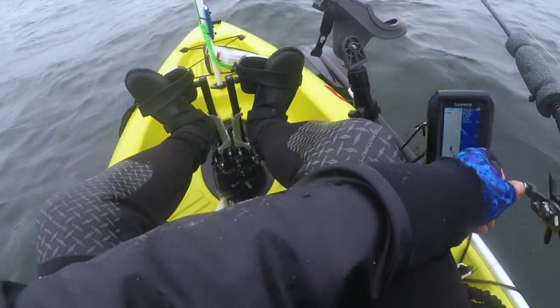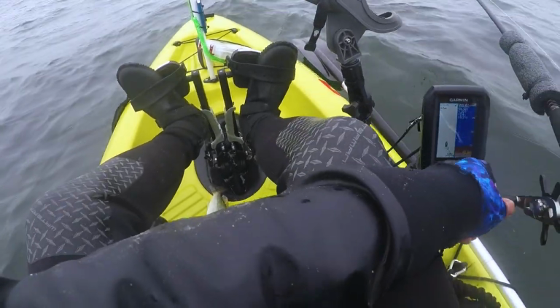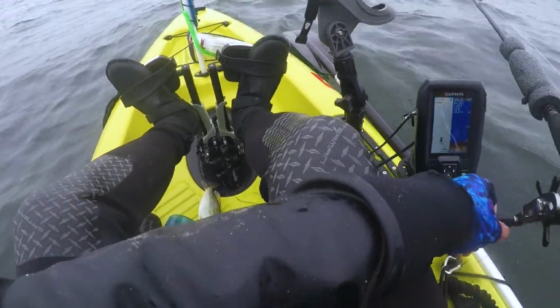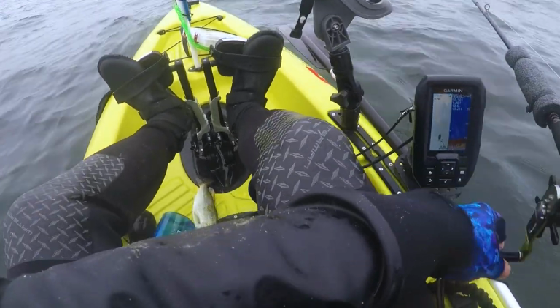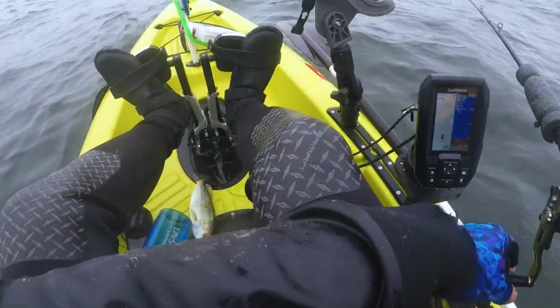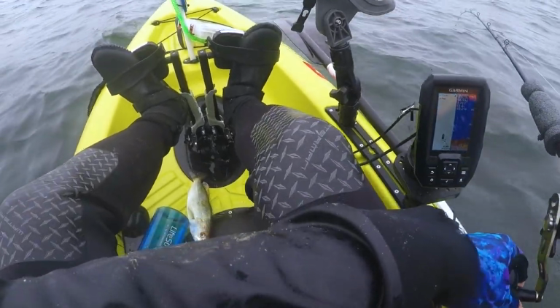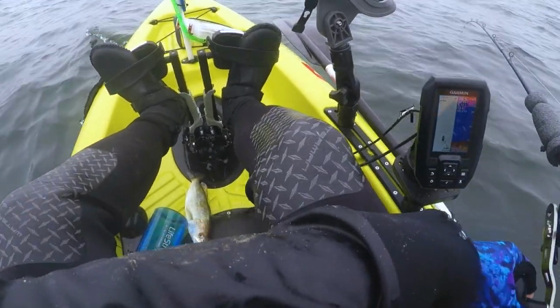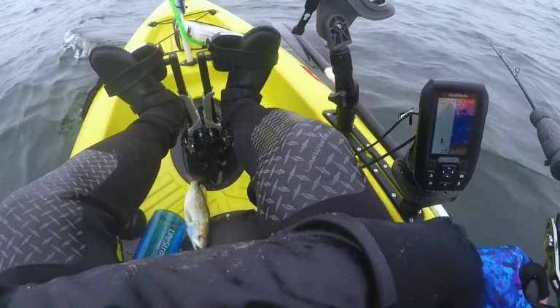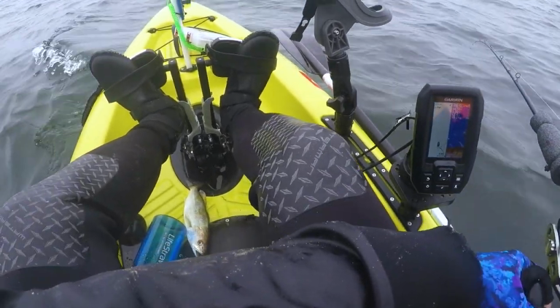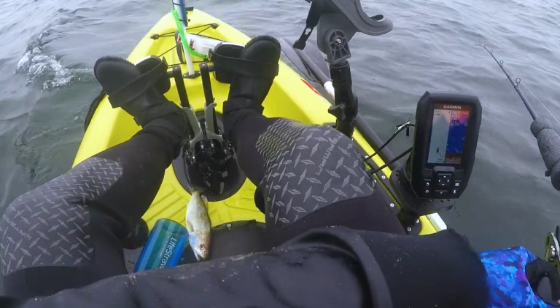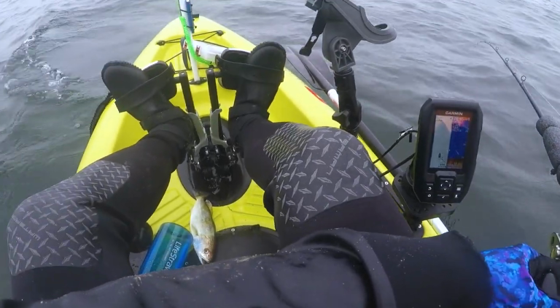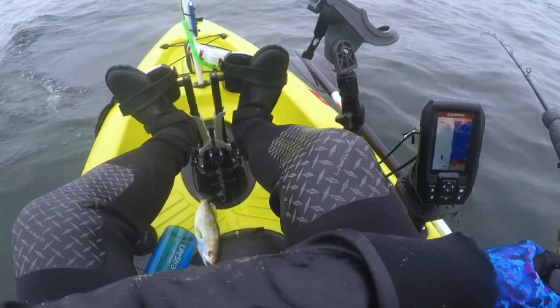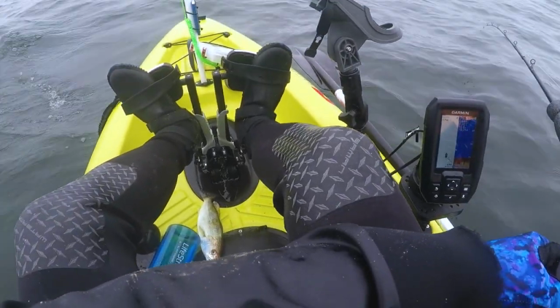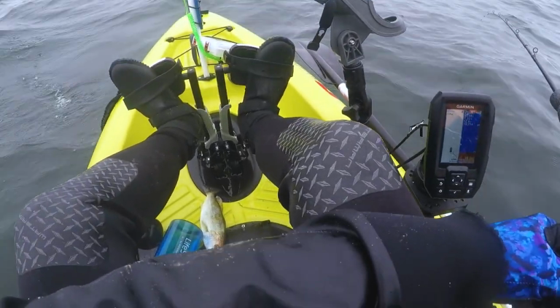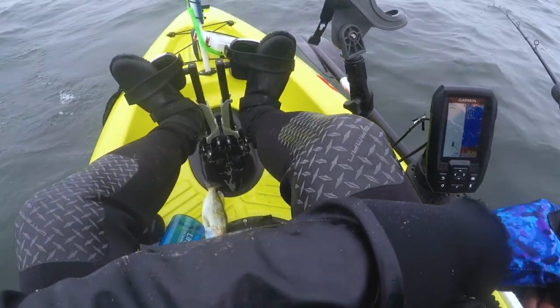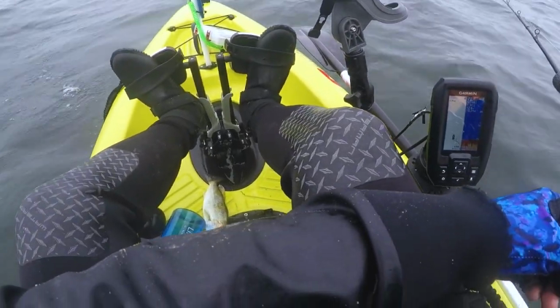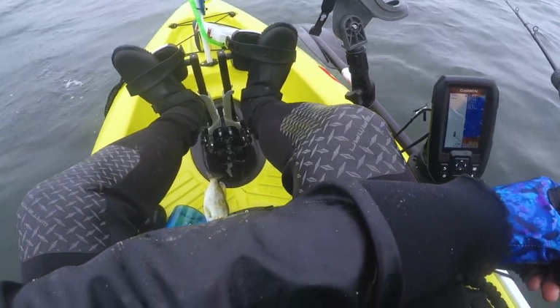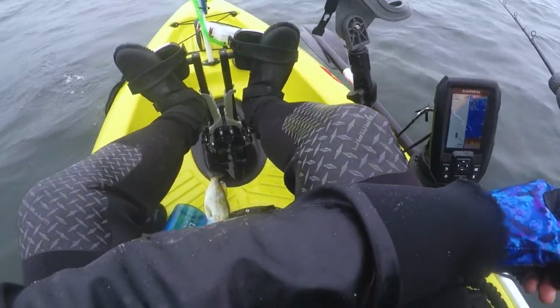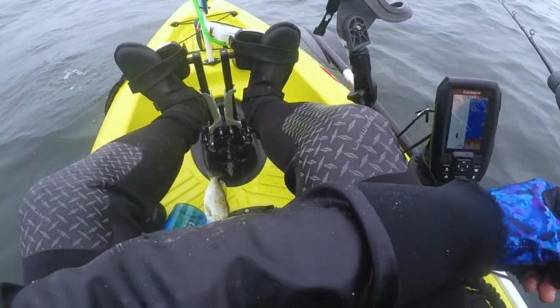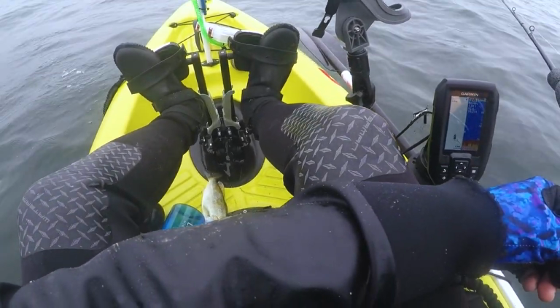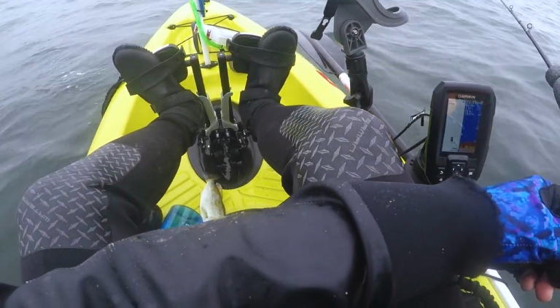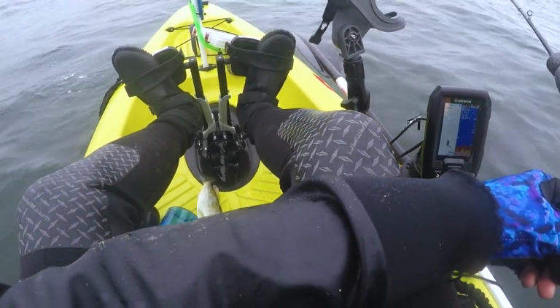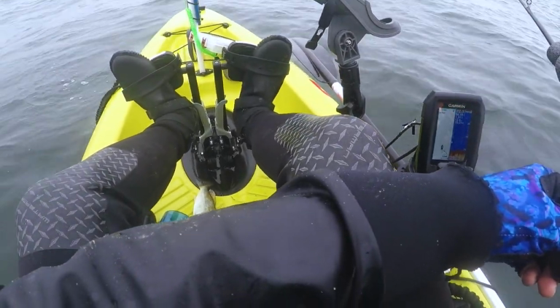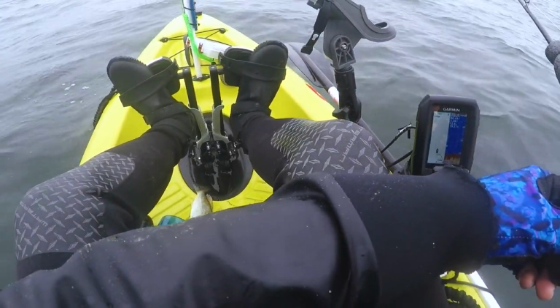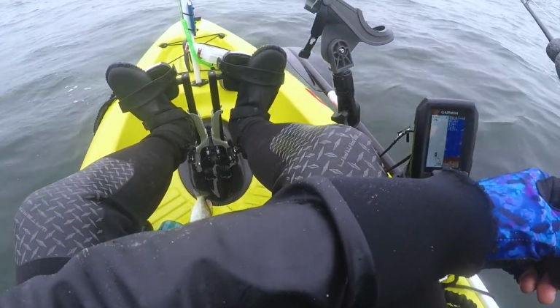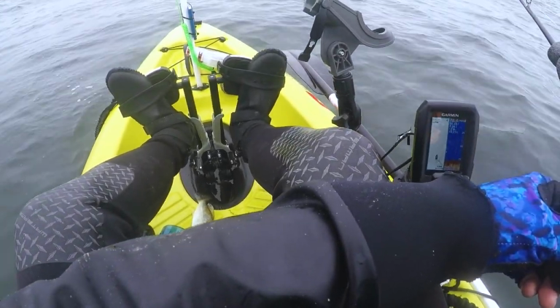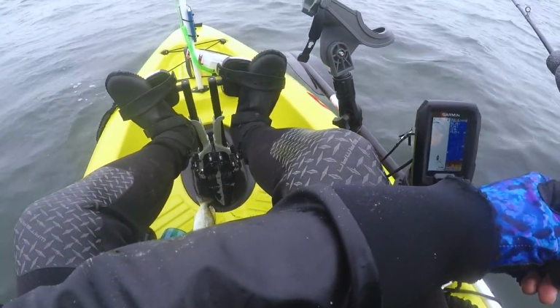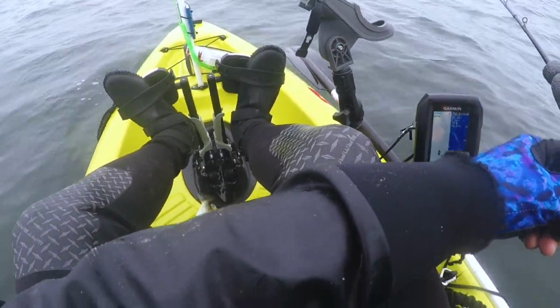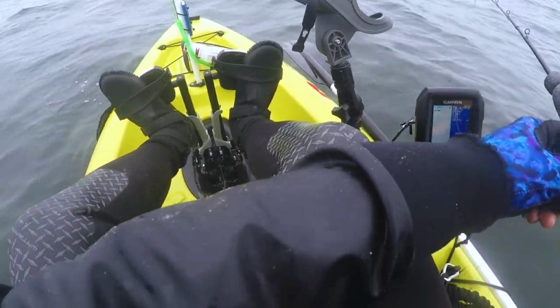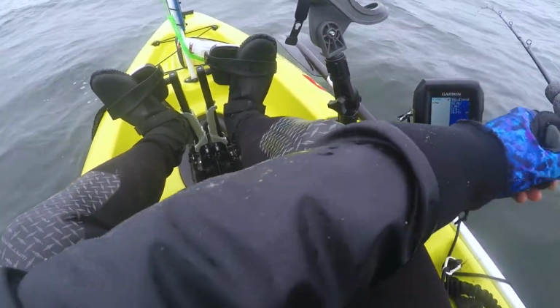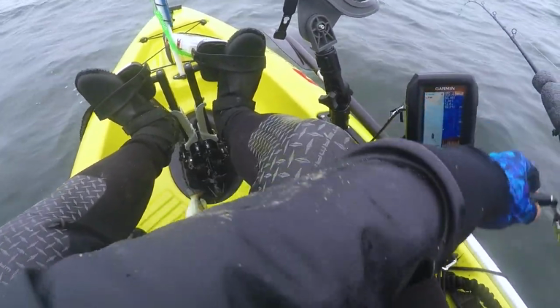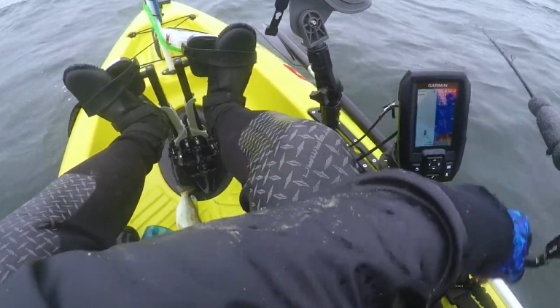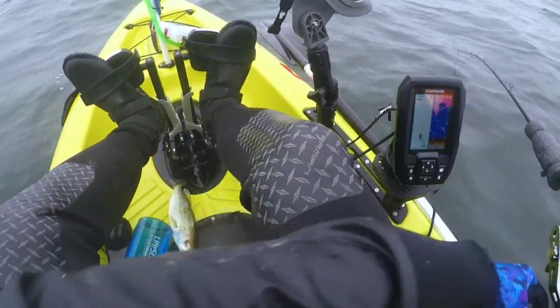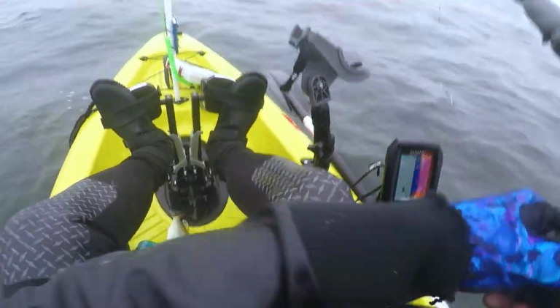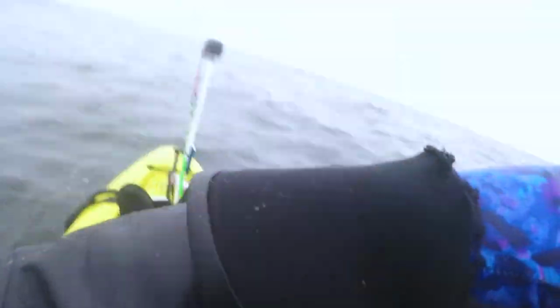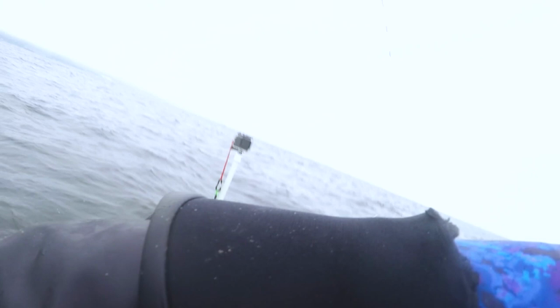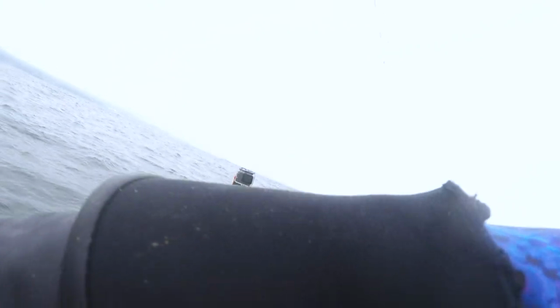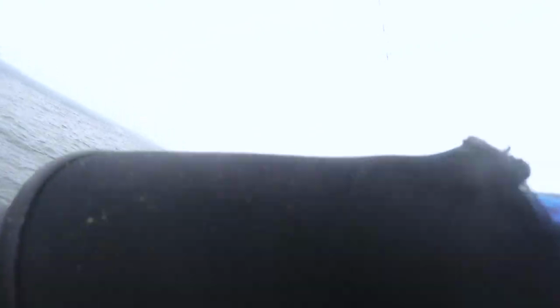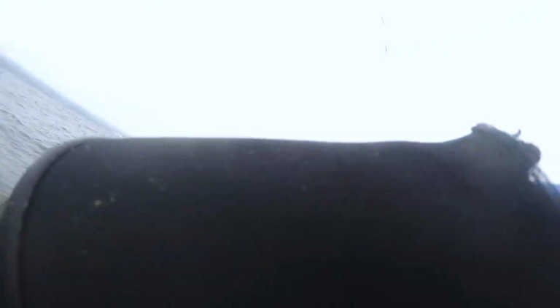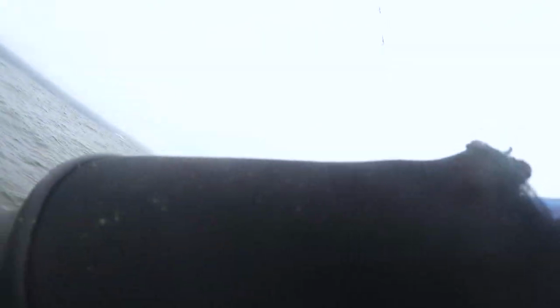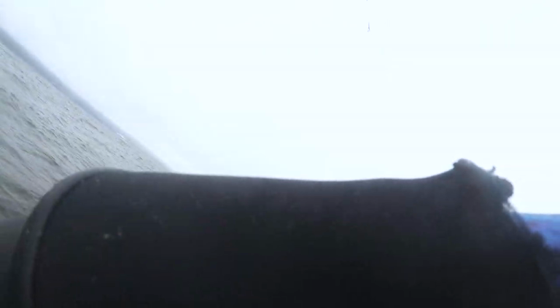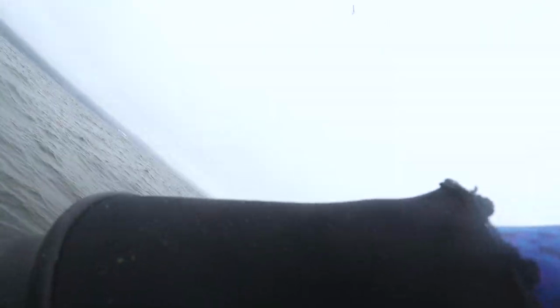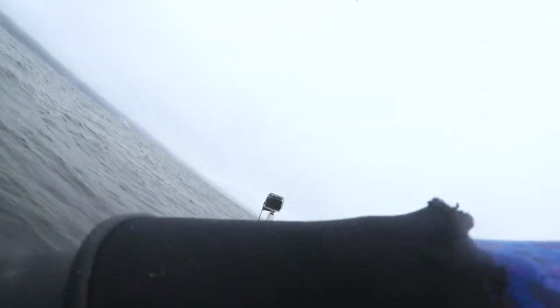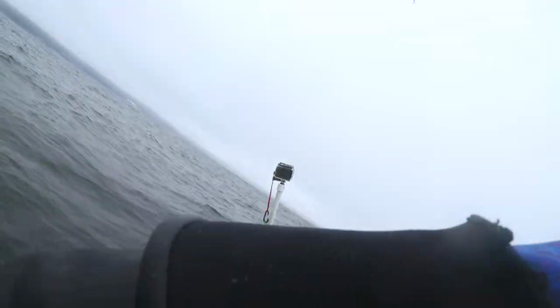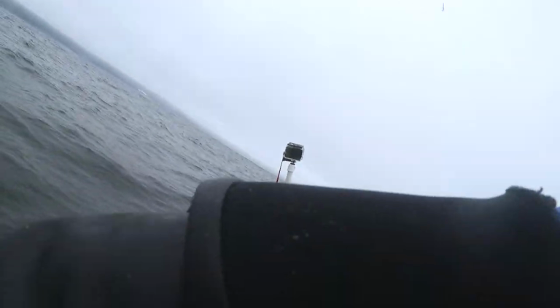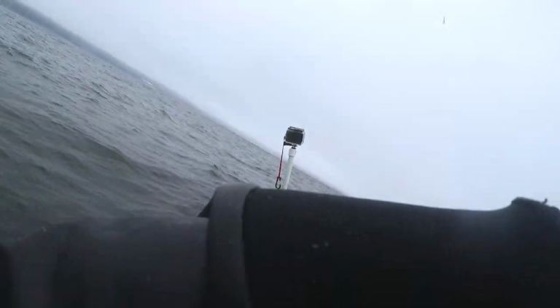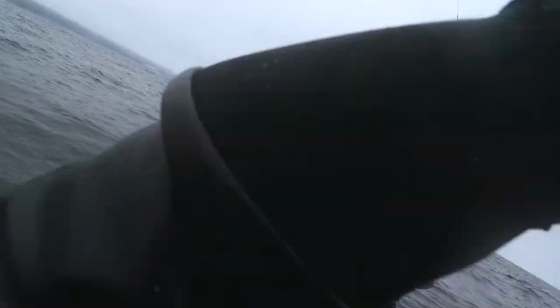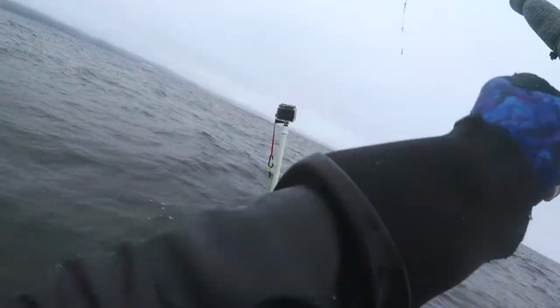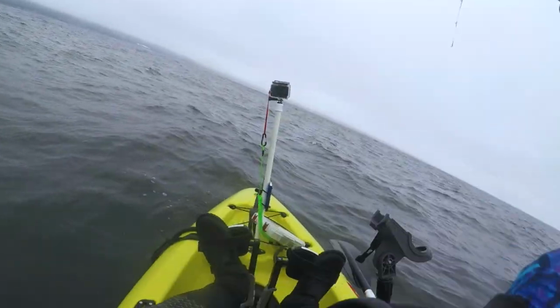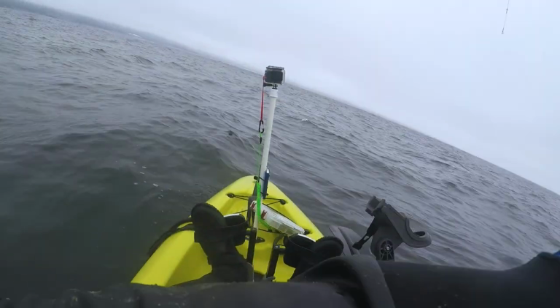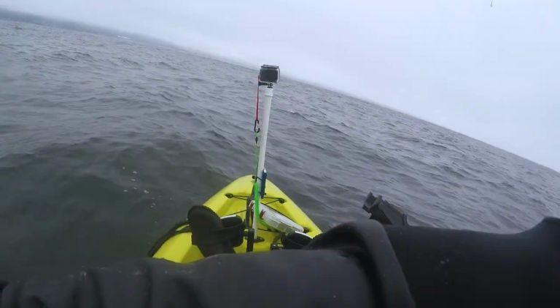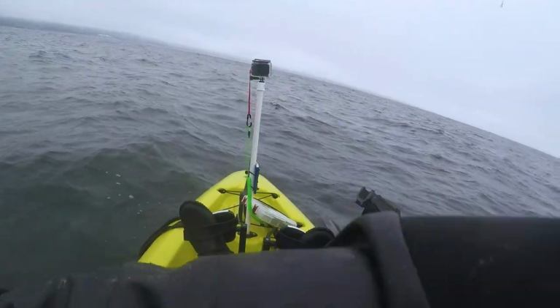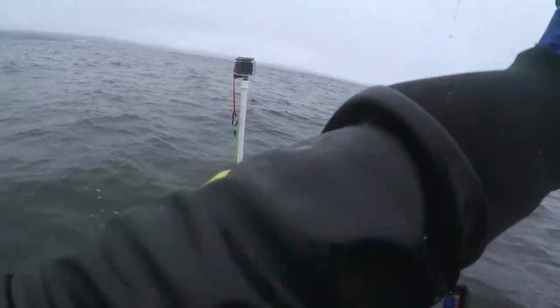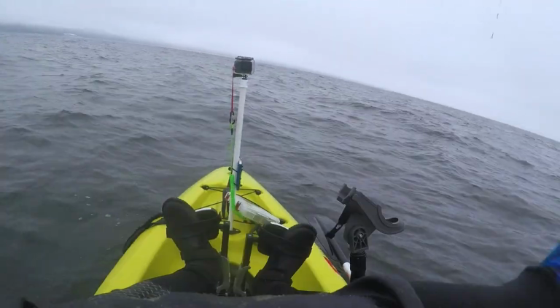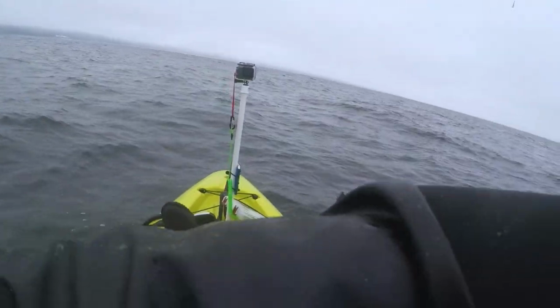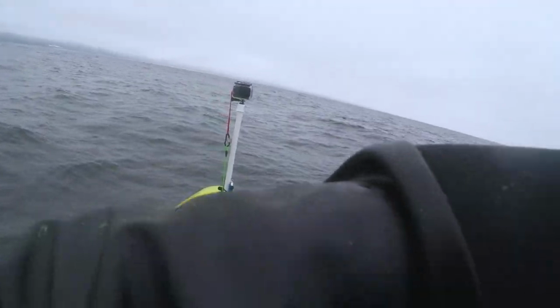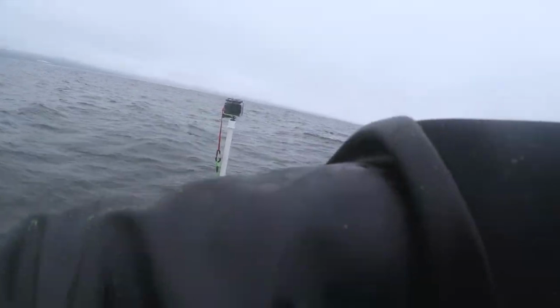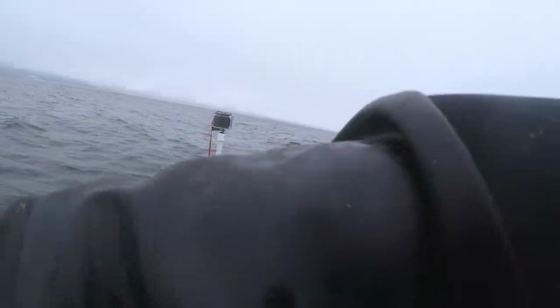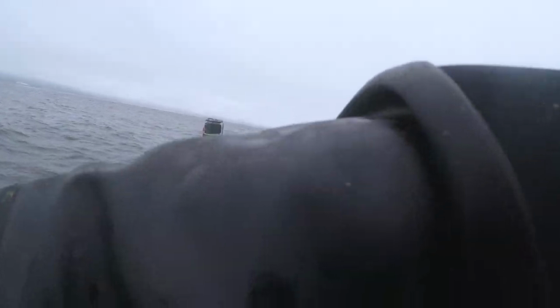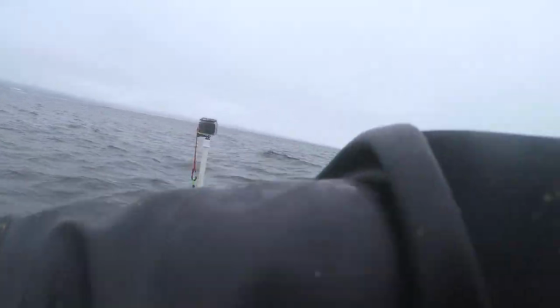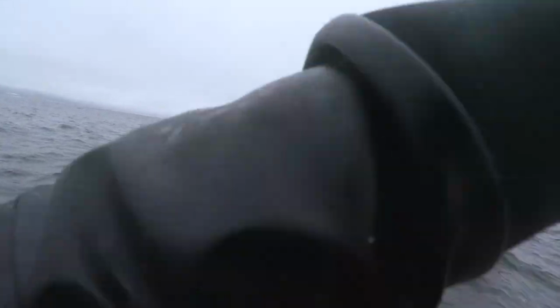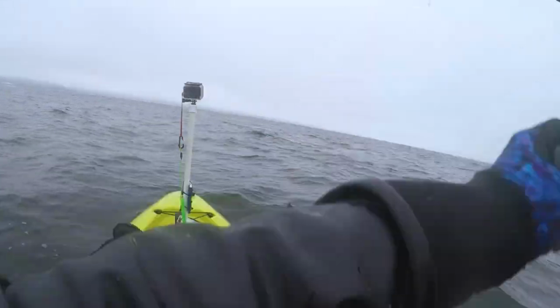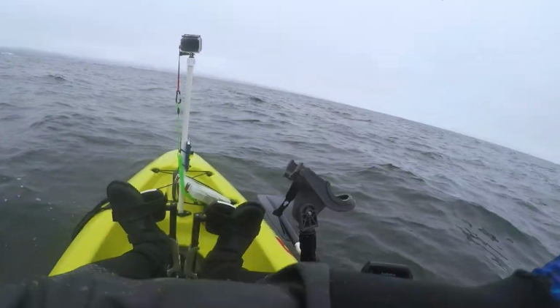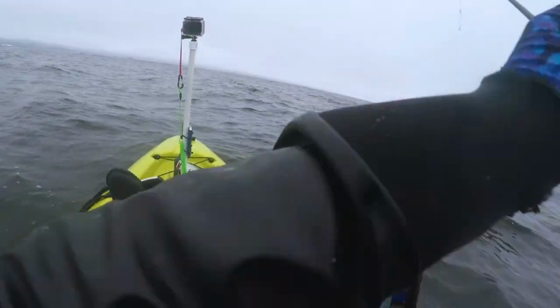Oh, someone's bait. Something big is on there. Fish on.